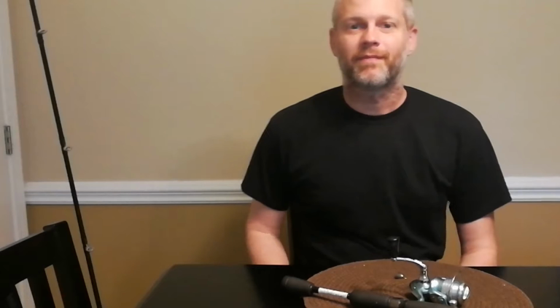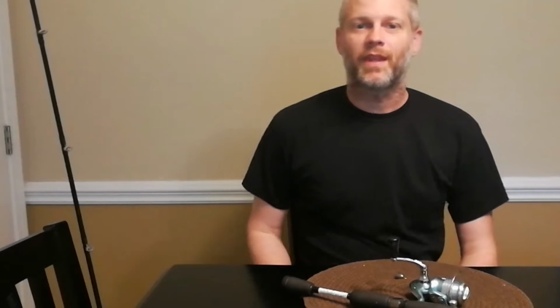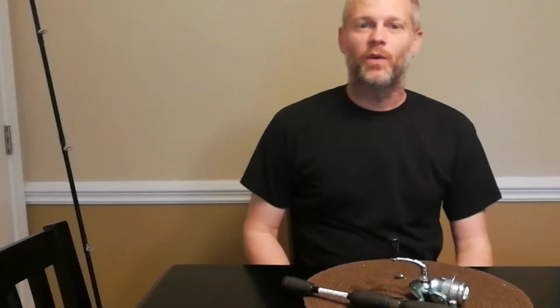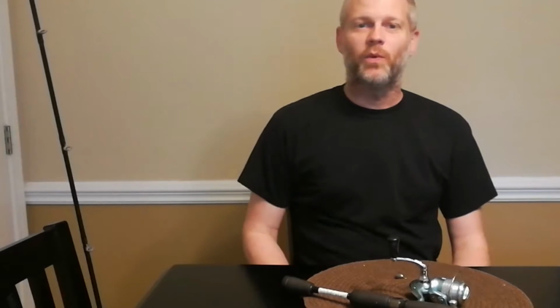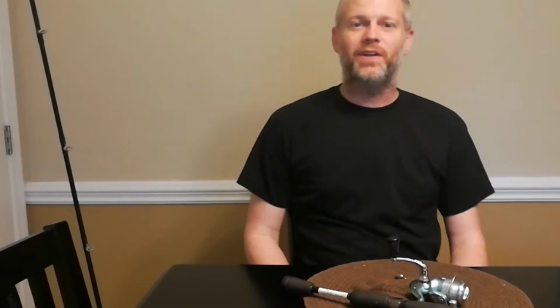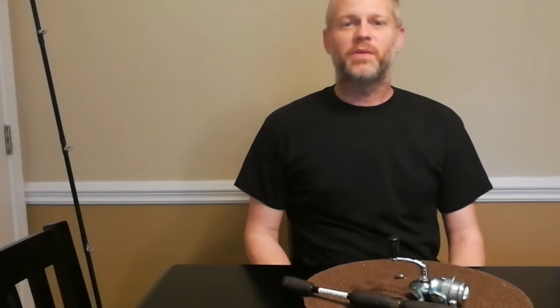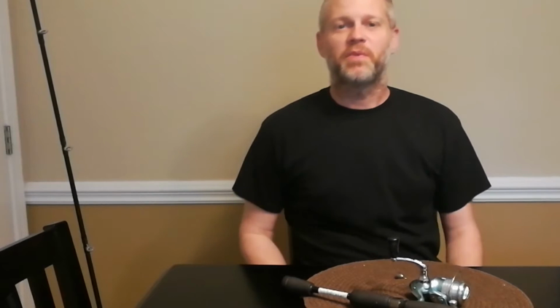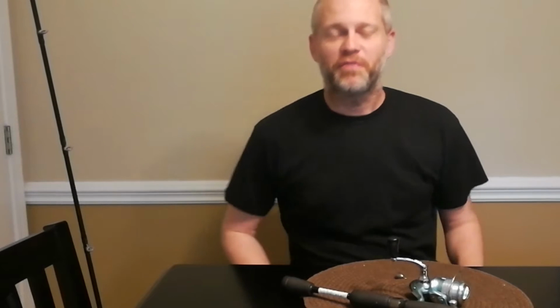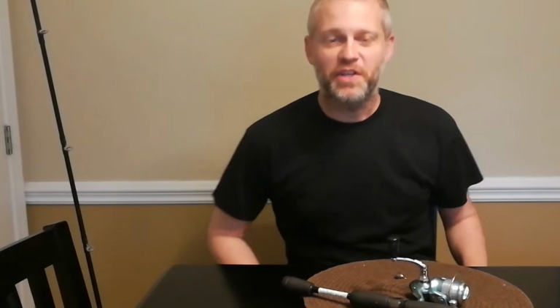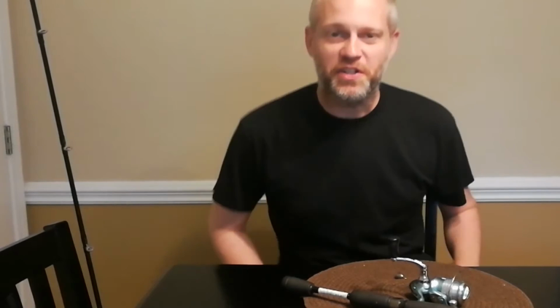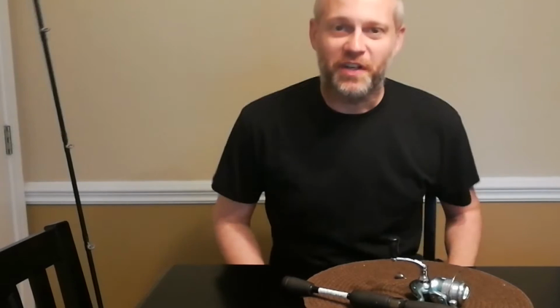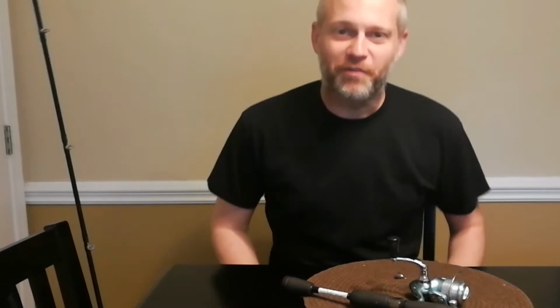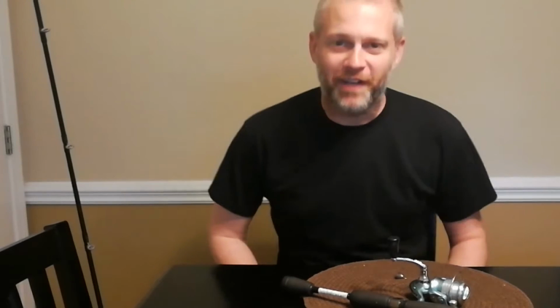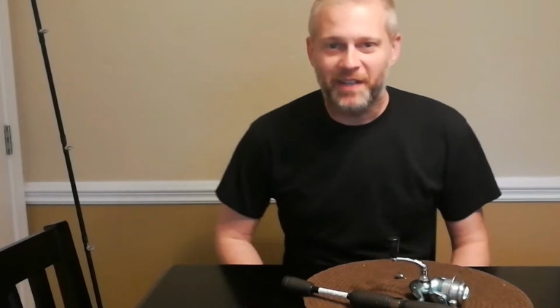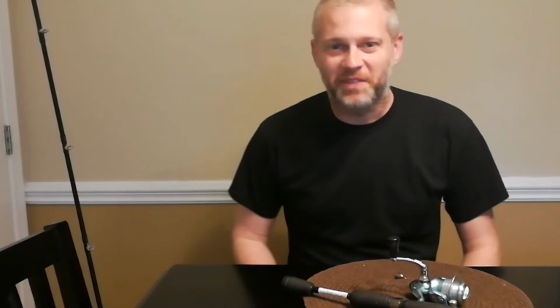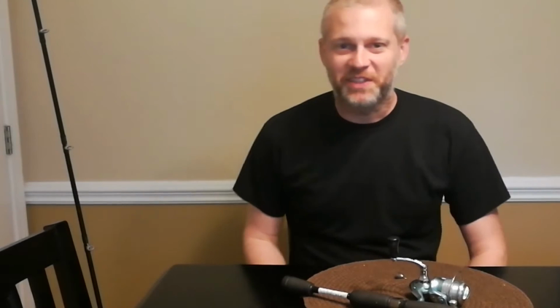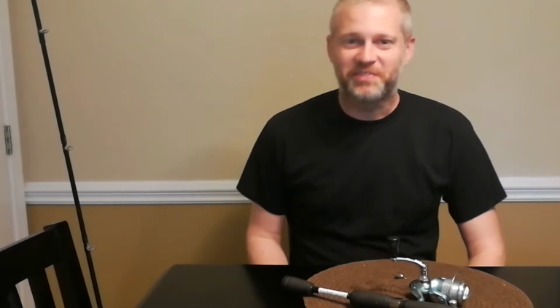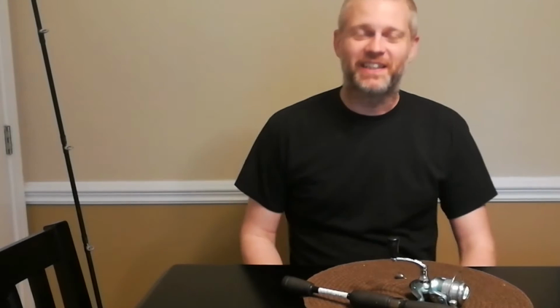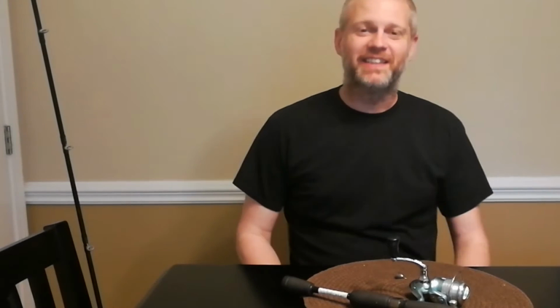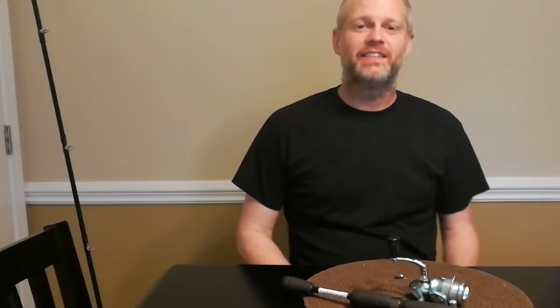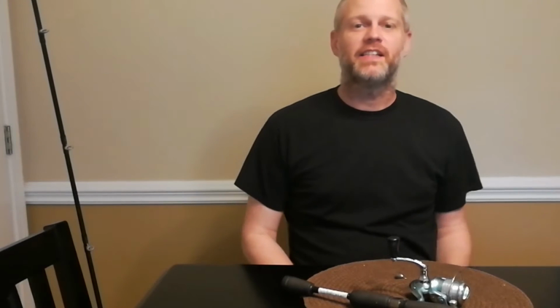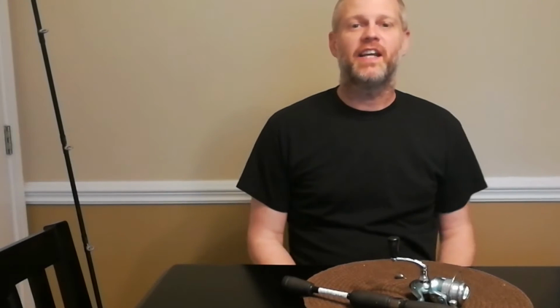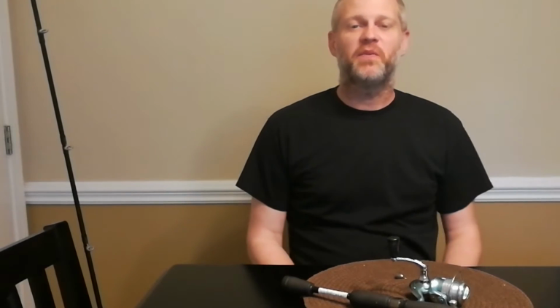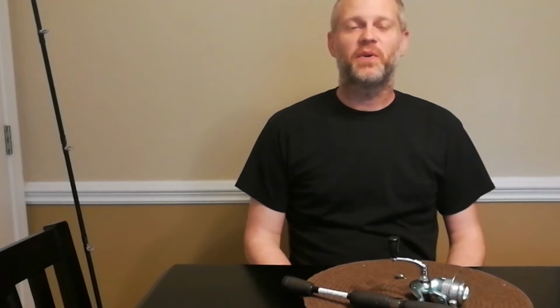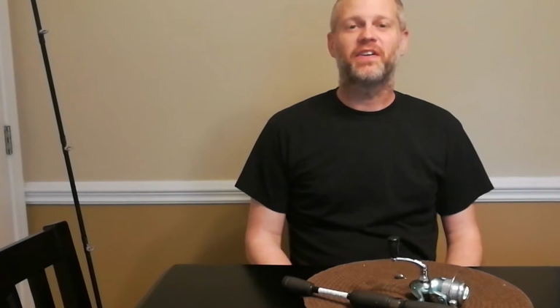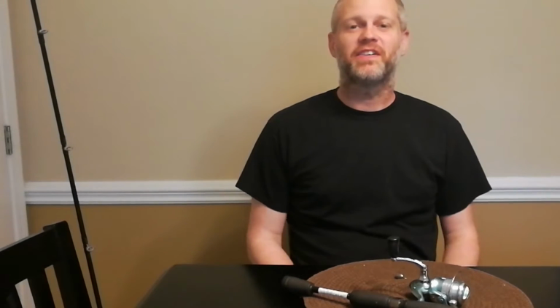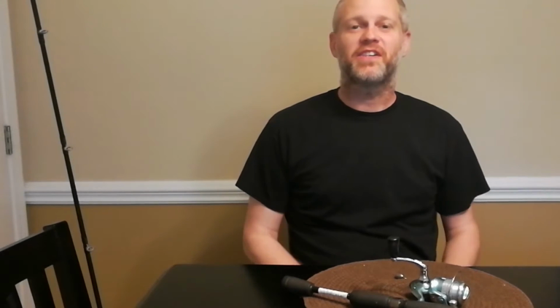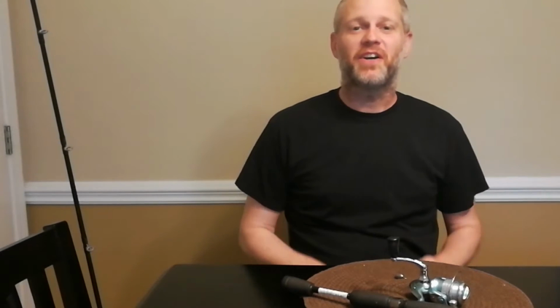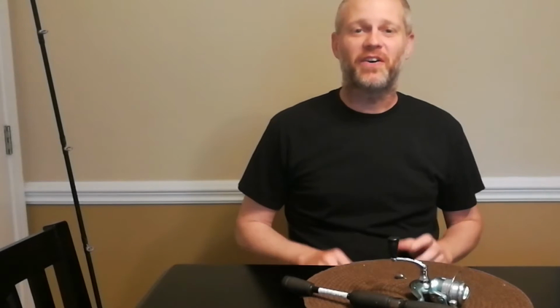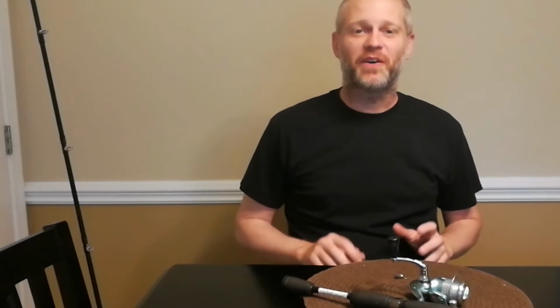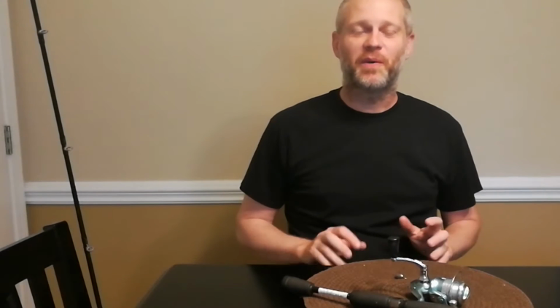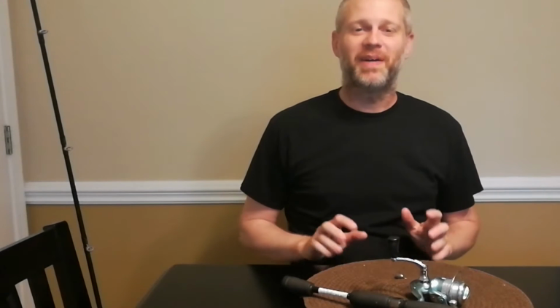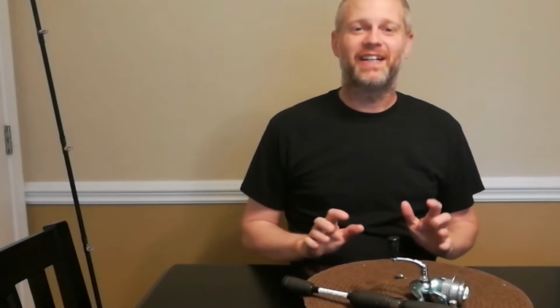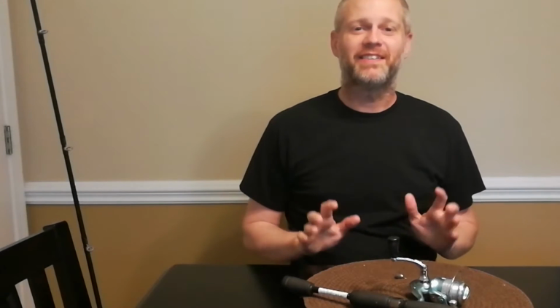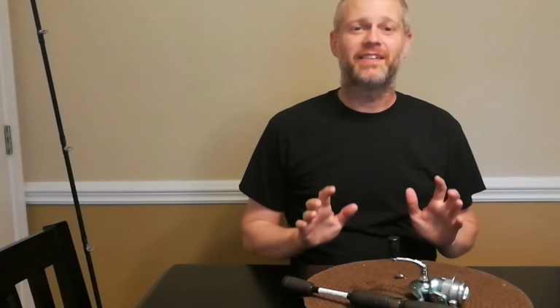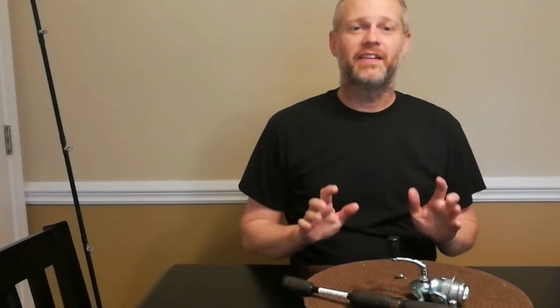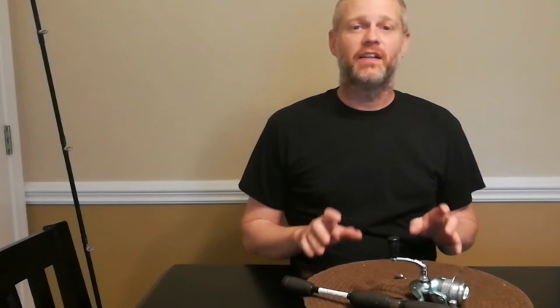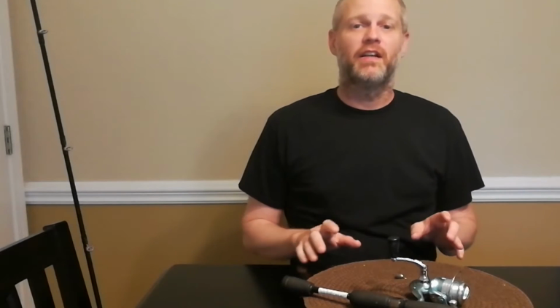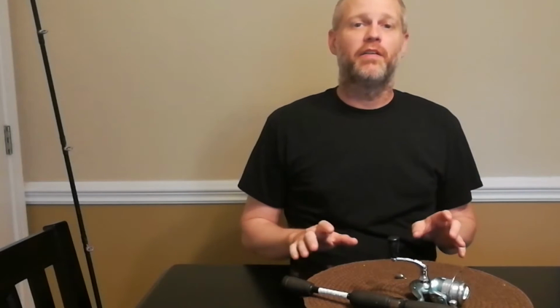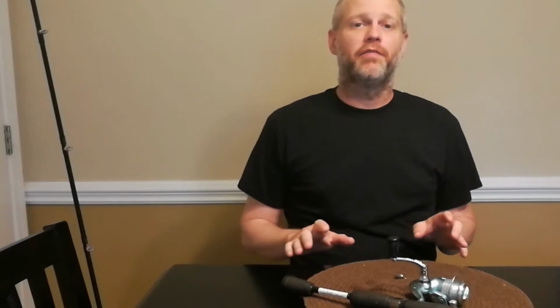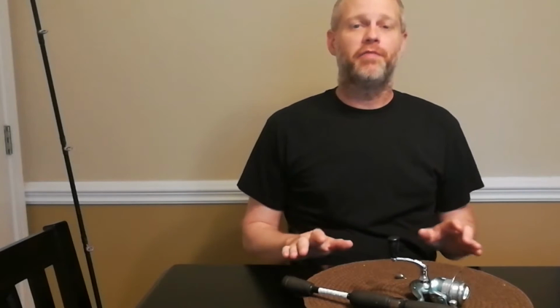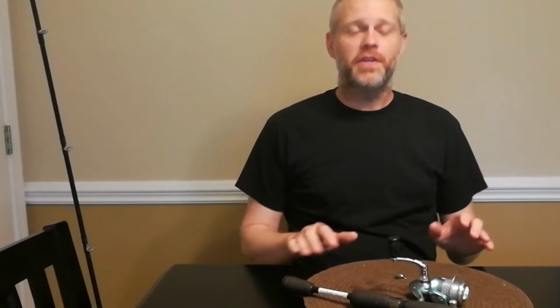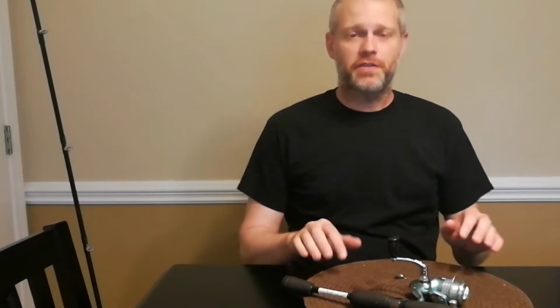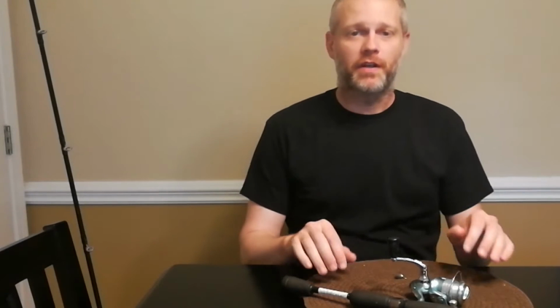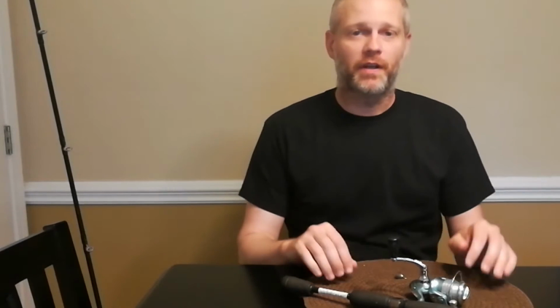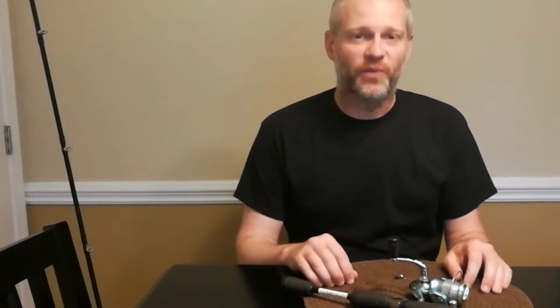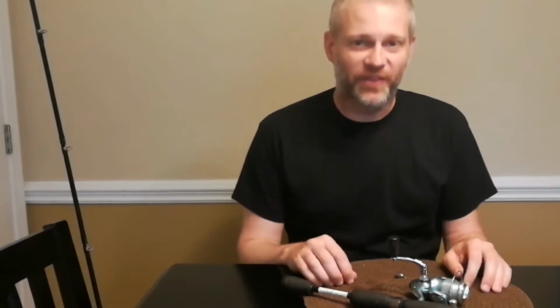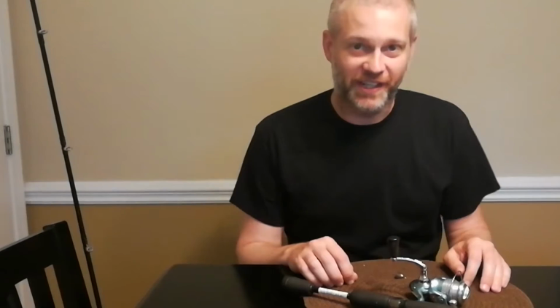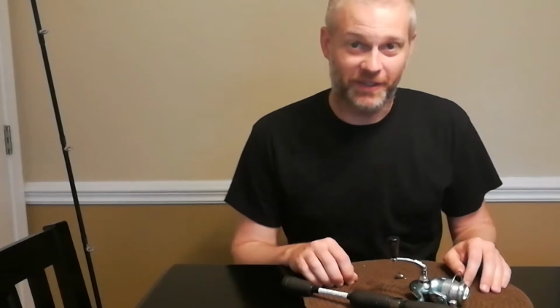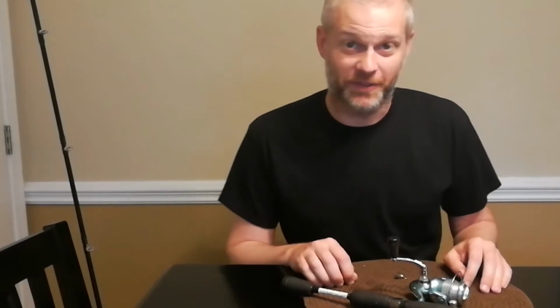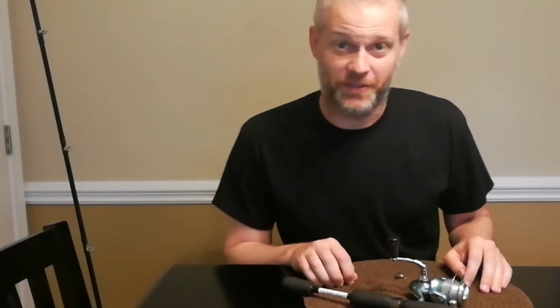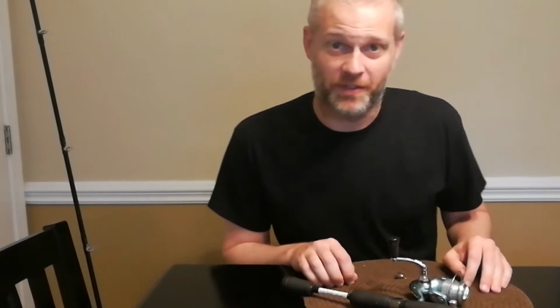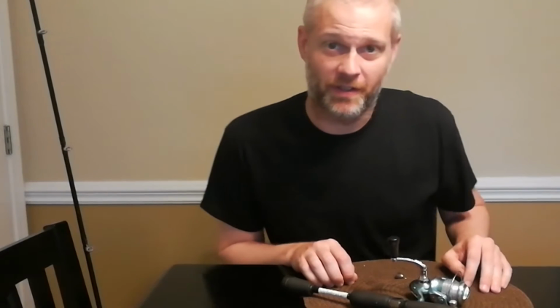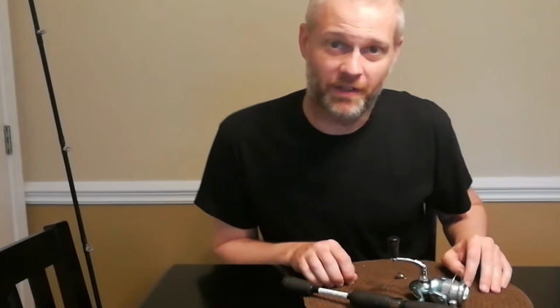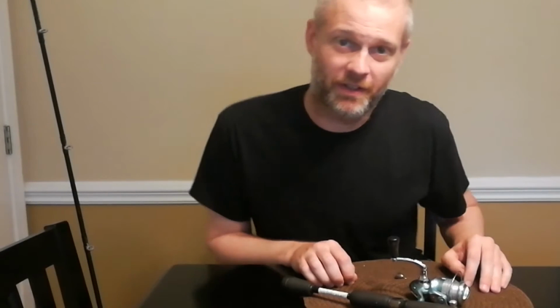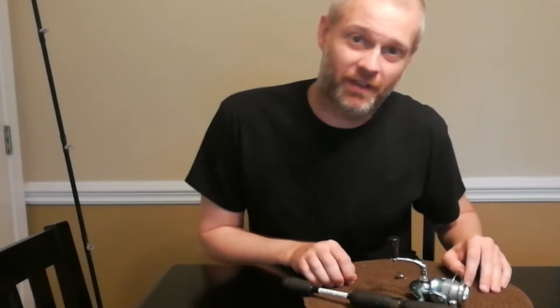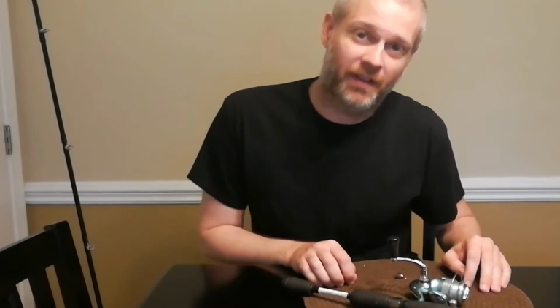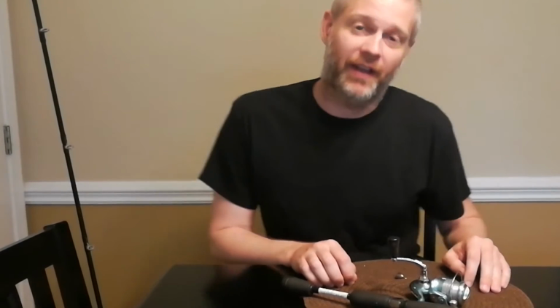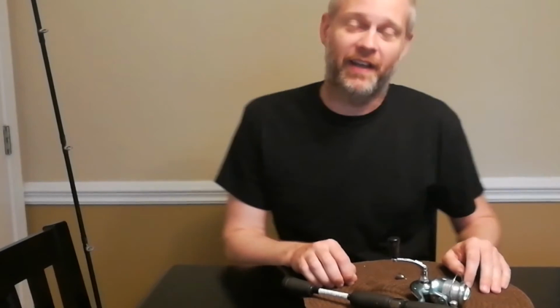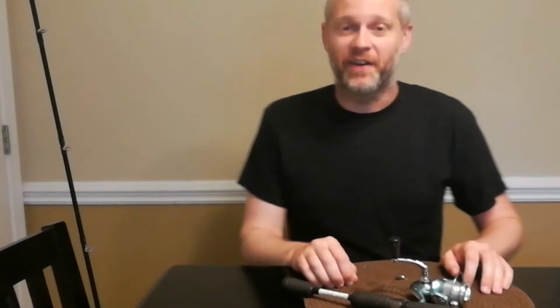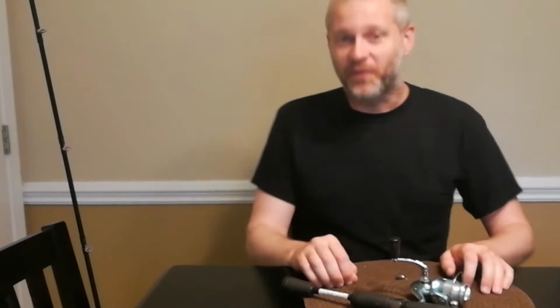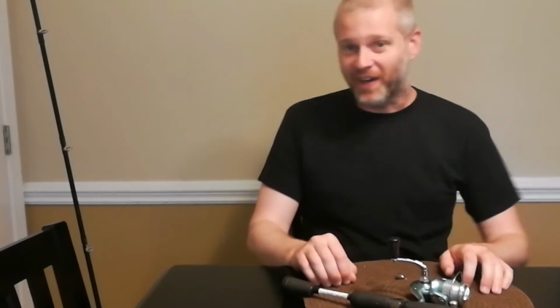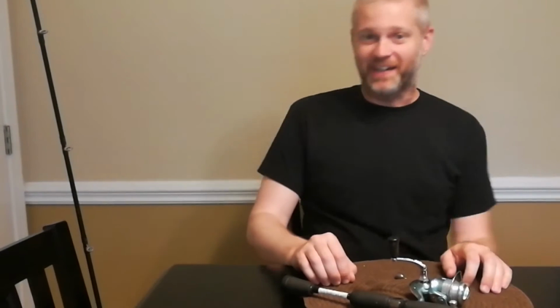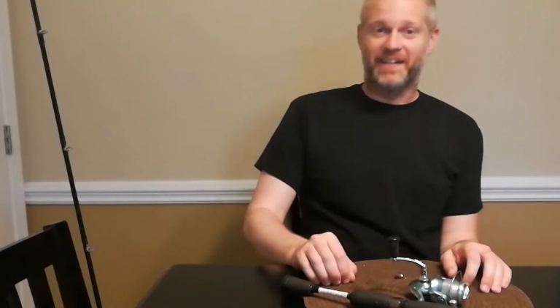Welcome to Fishing Family Fun. Today we're going to talk about fishing reels and rods.